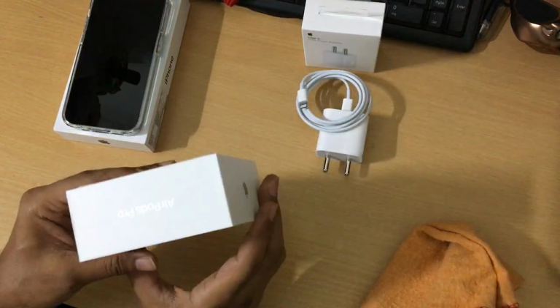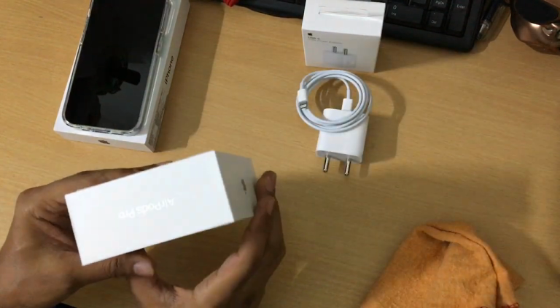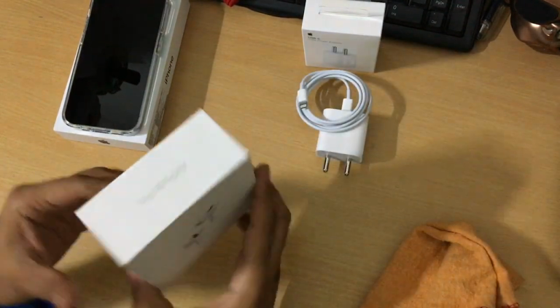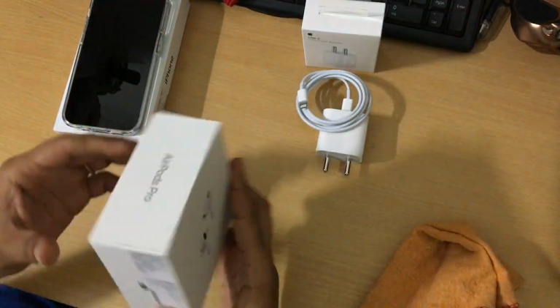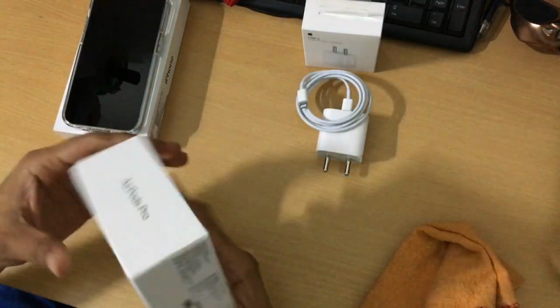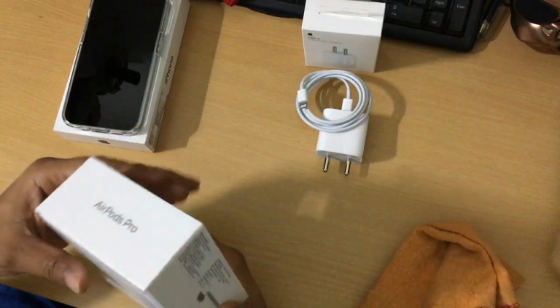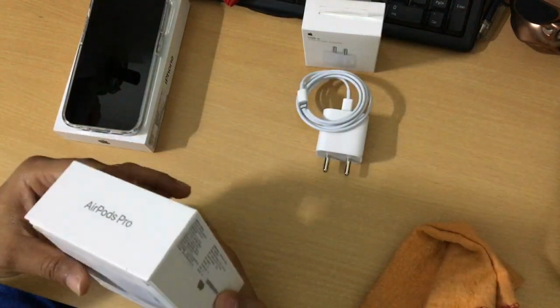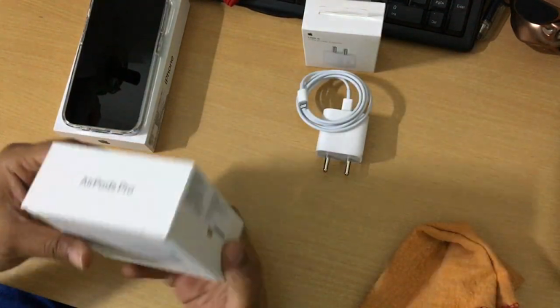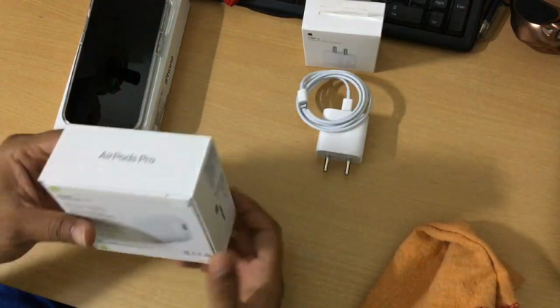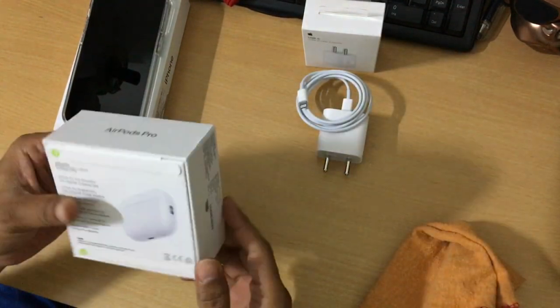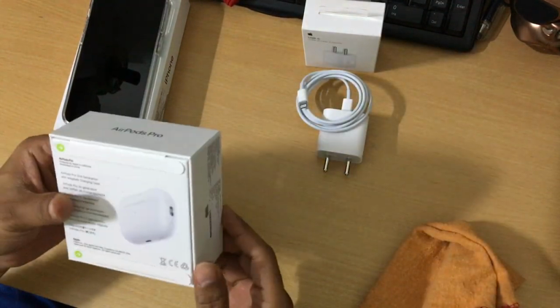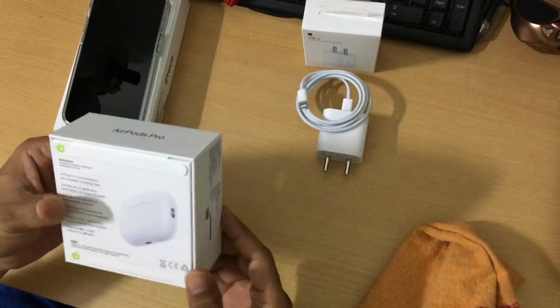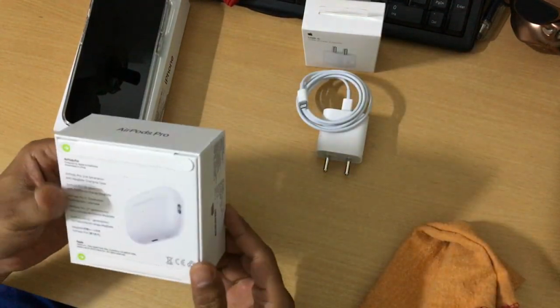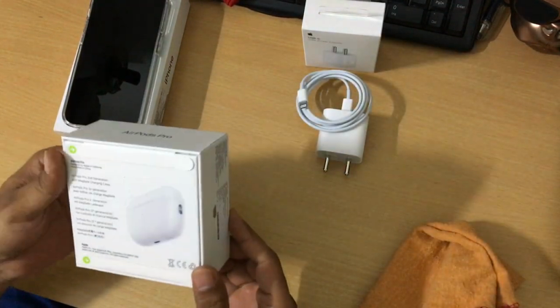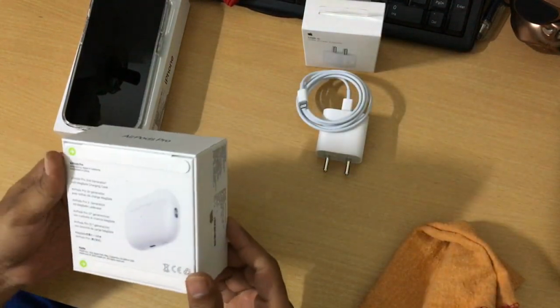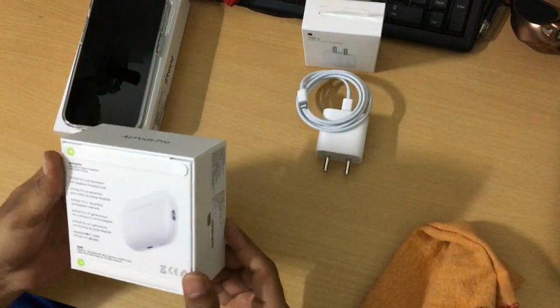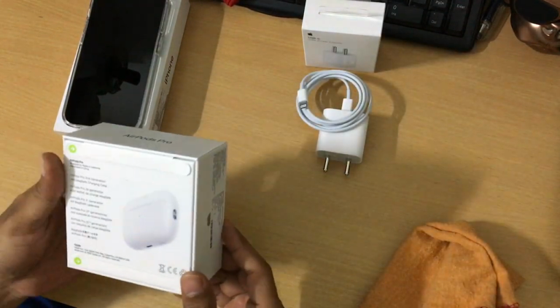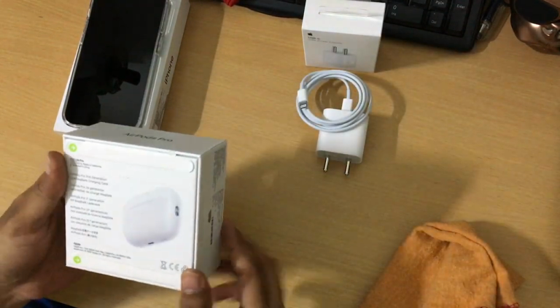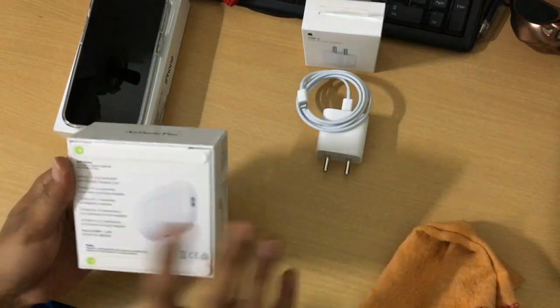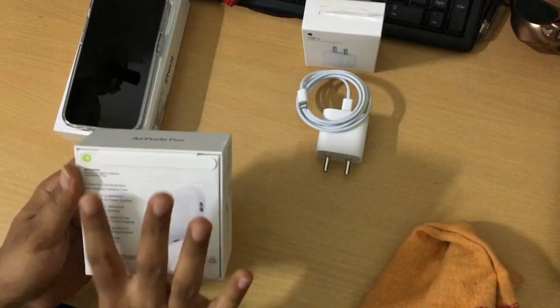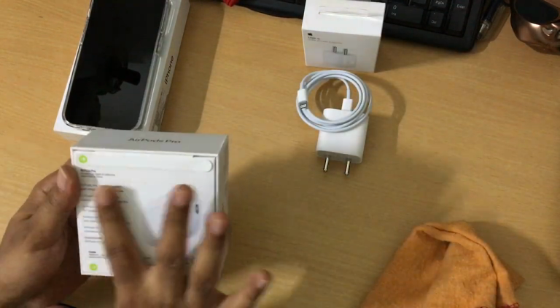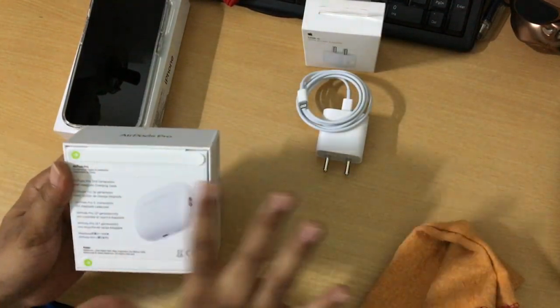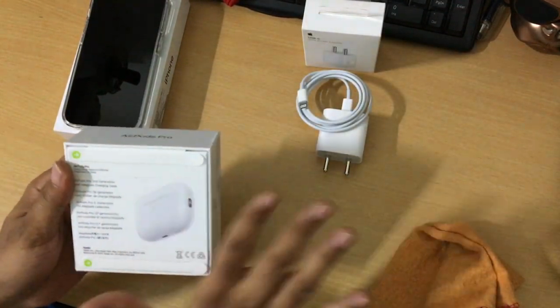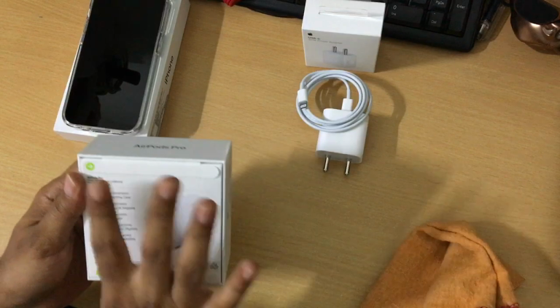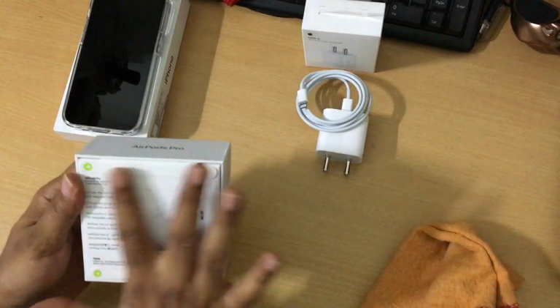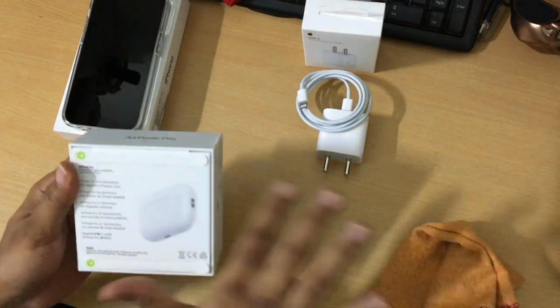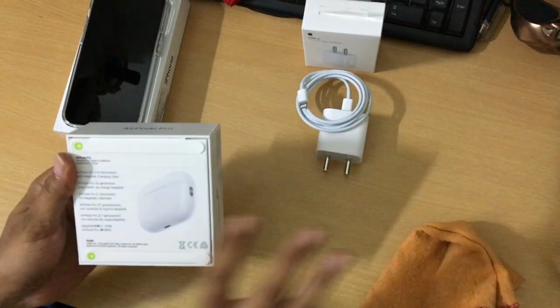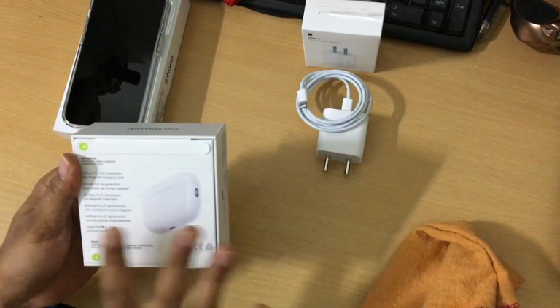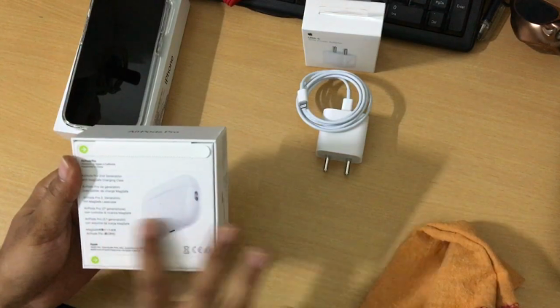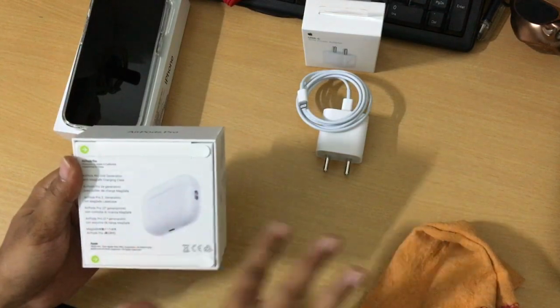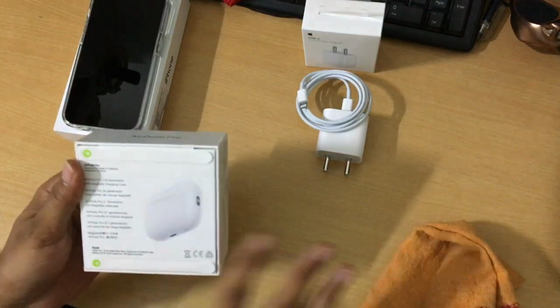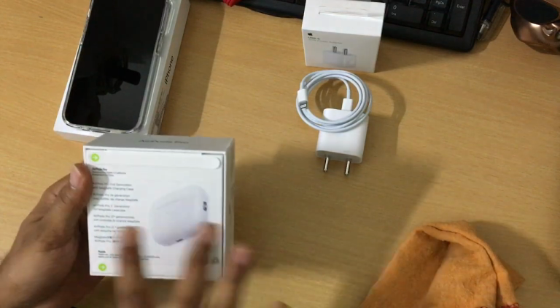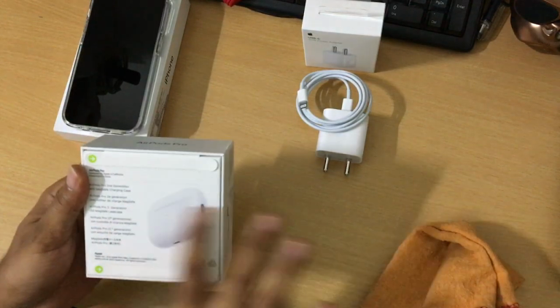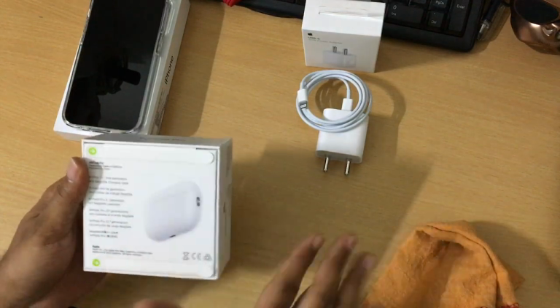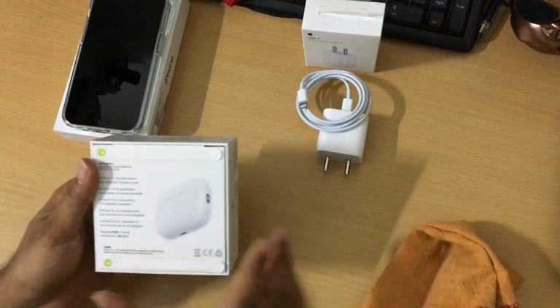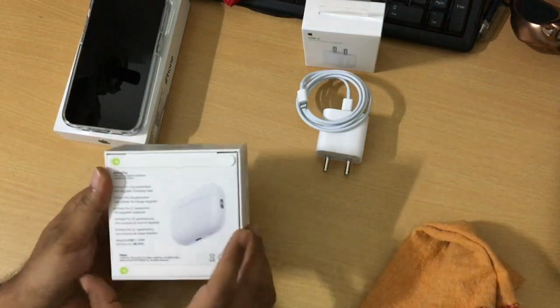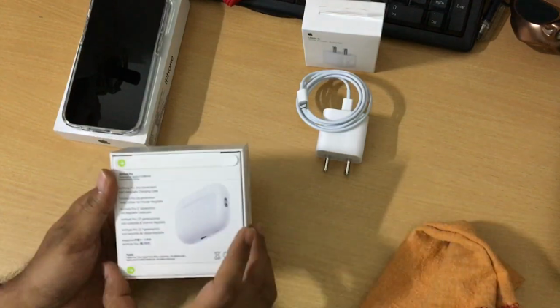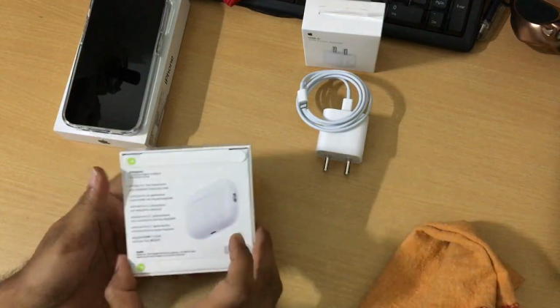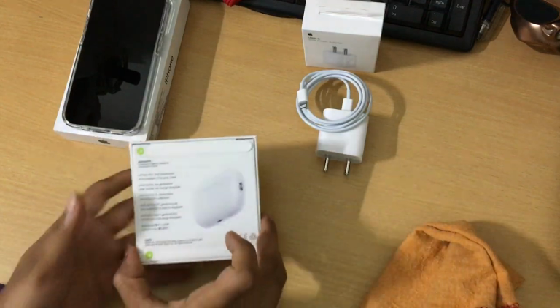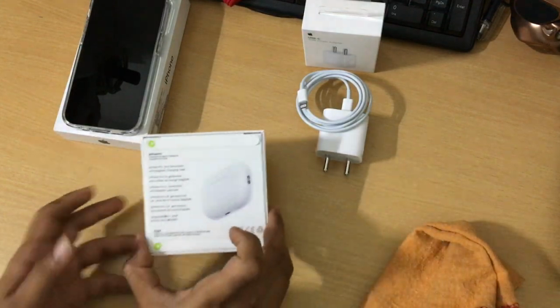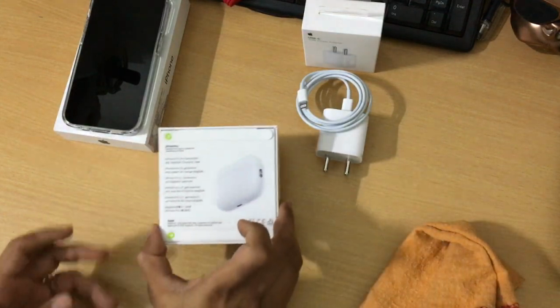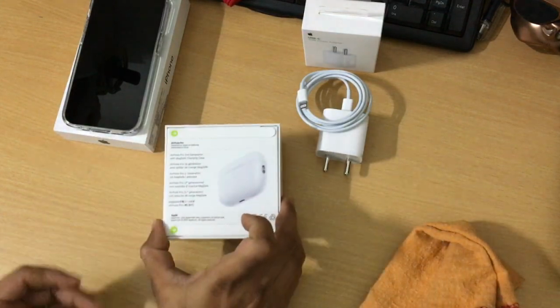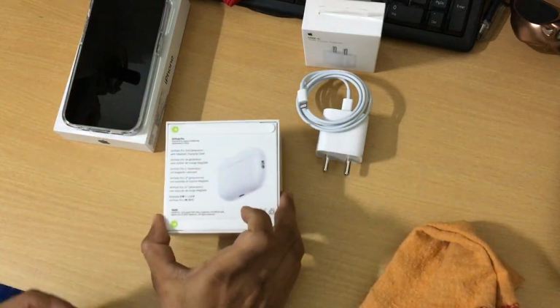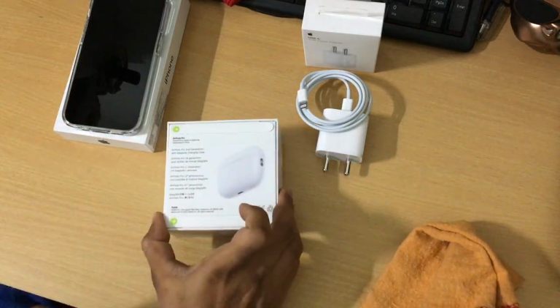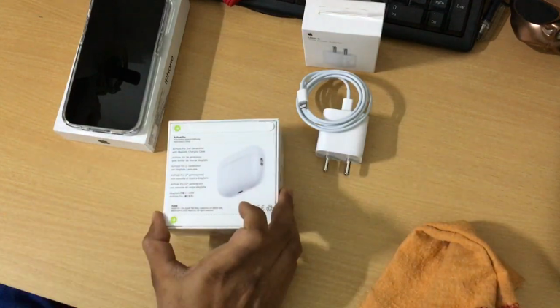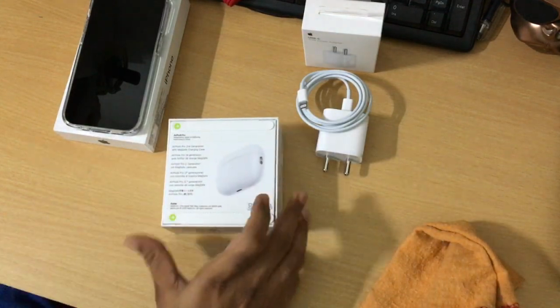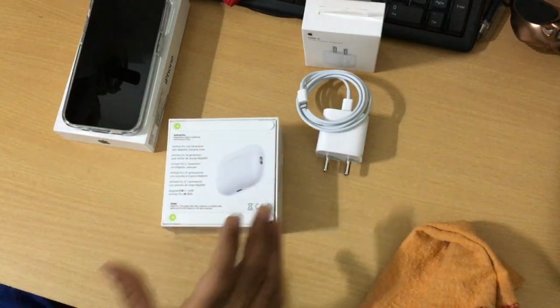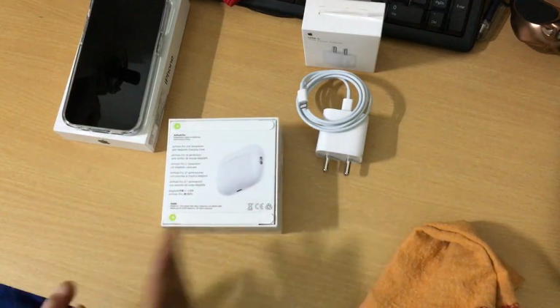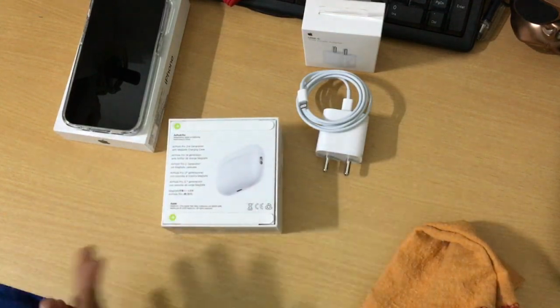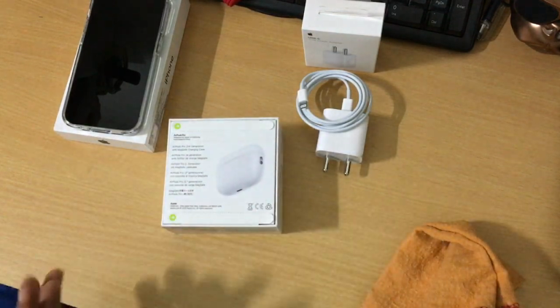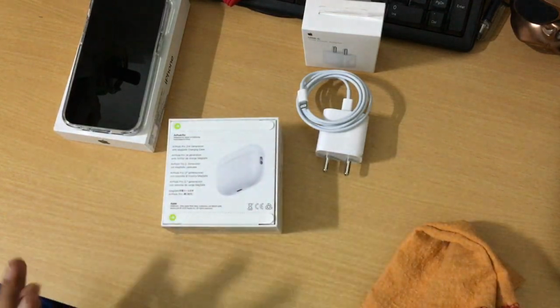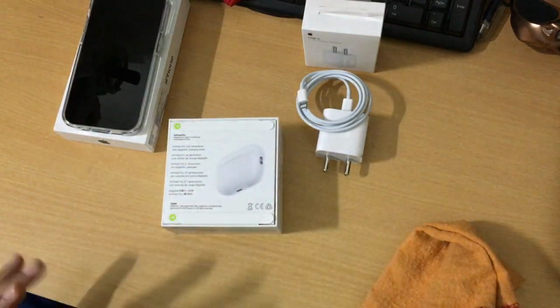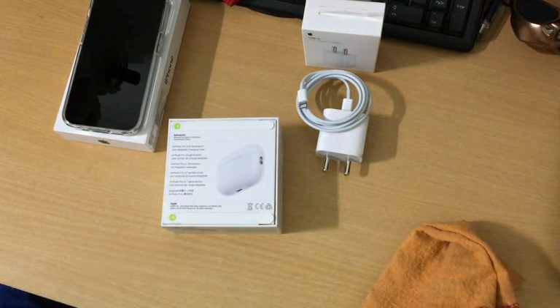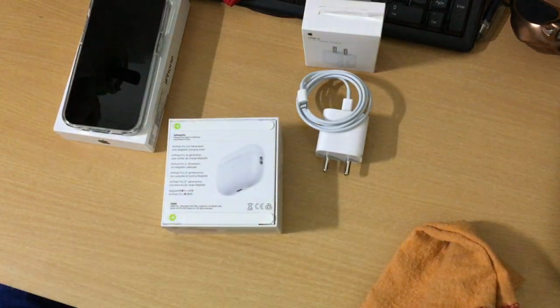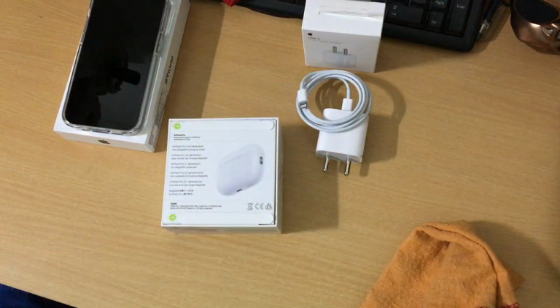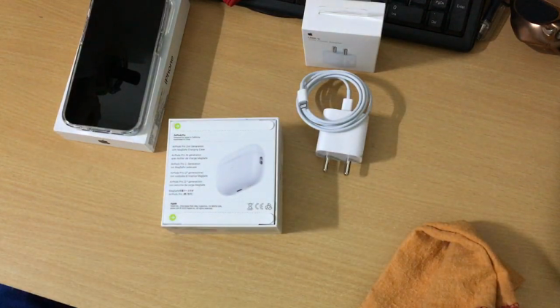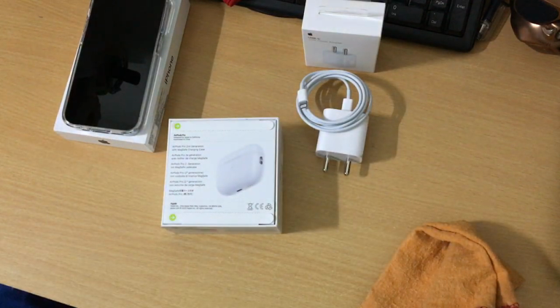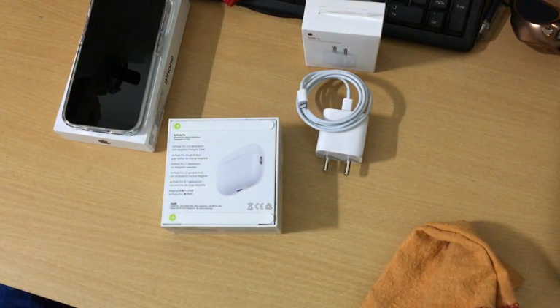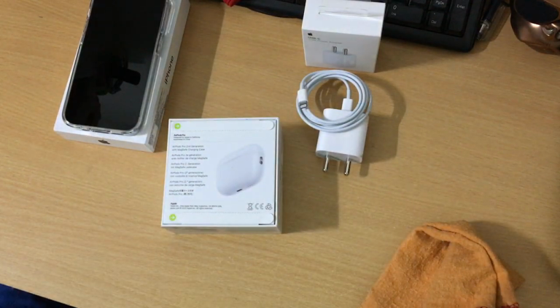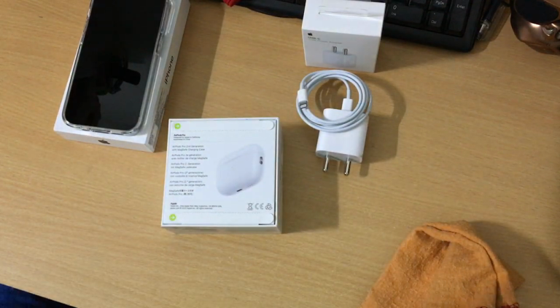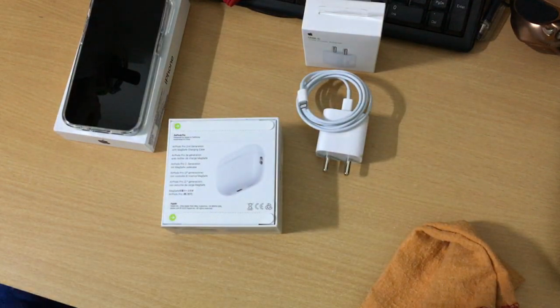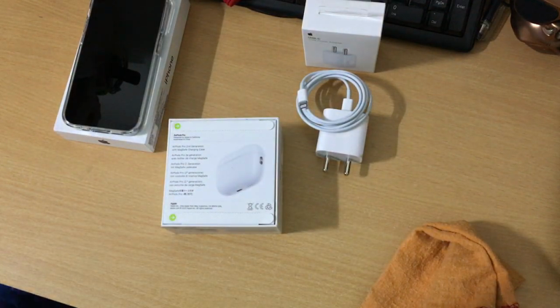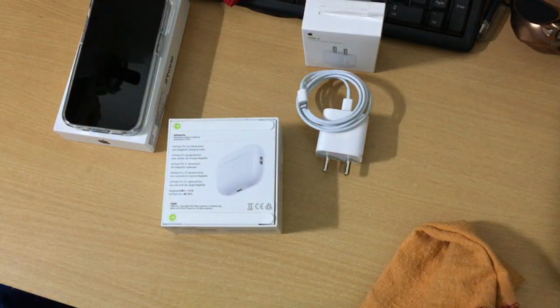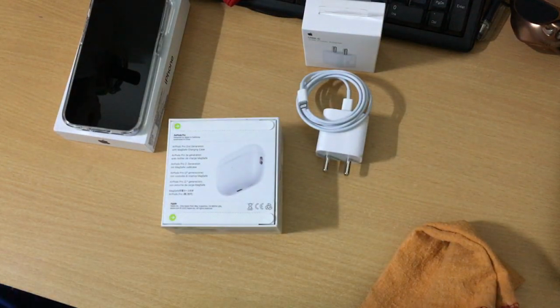Now, should I open the AirPods Pro and be done with it? I think we will make that another video, so I'm going to pause here.